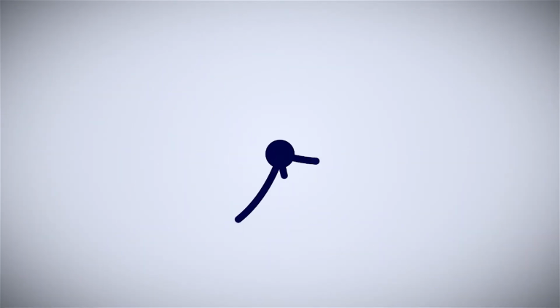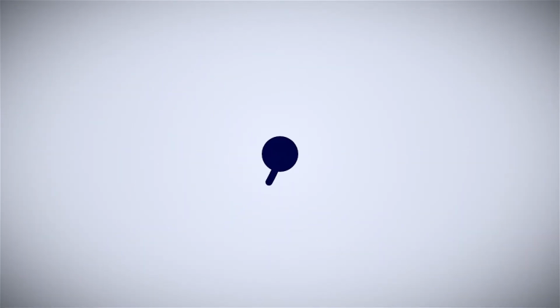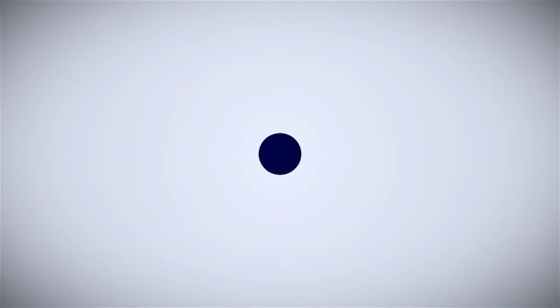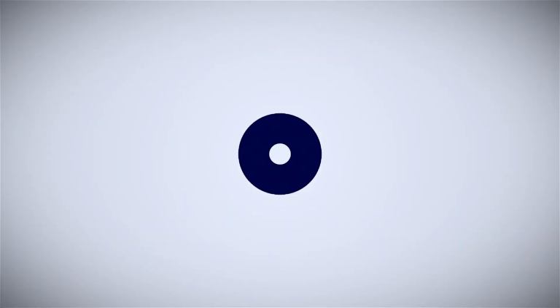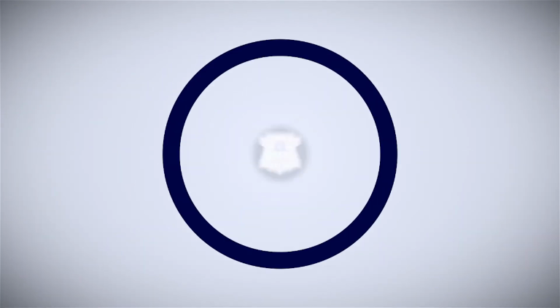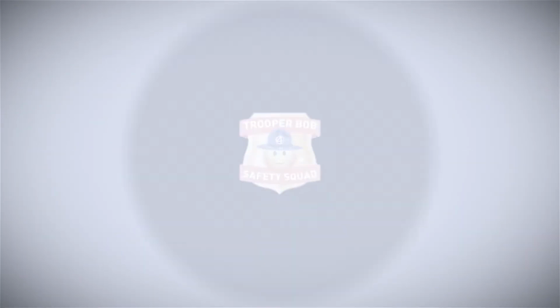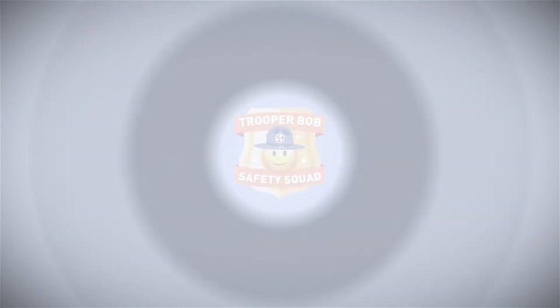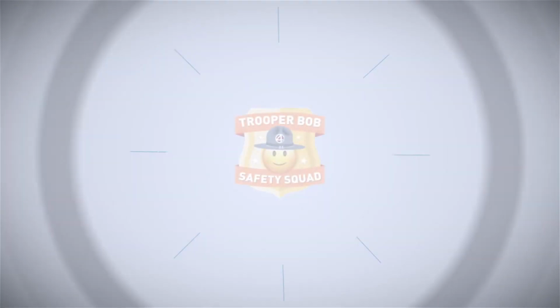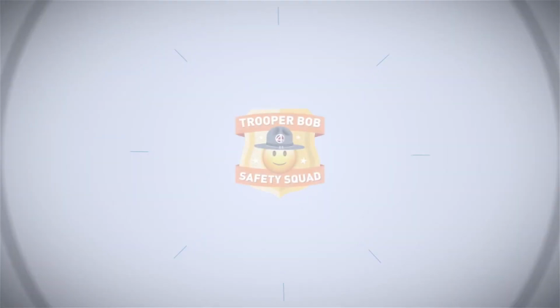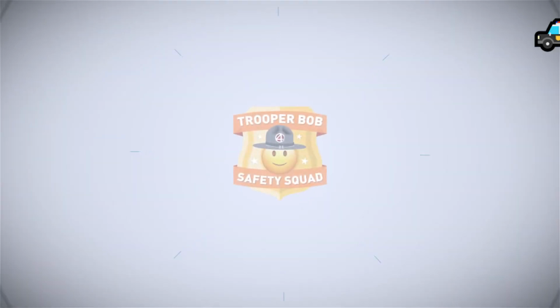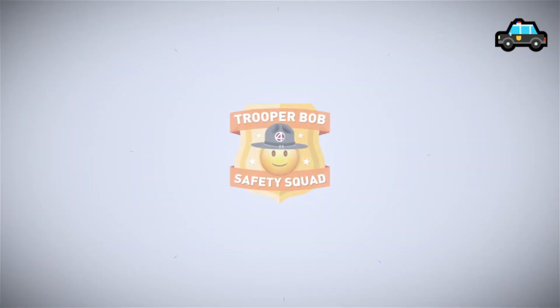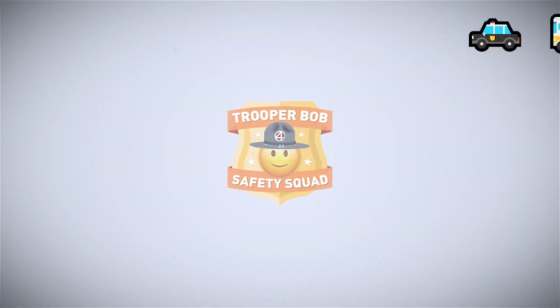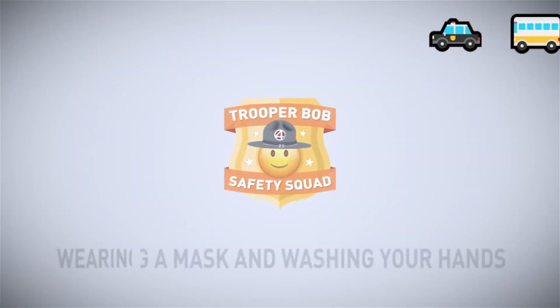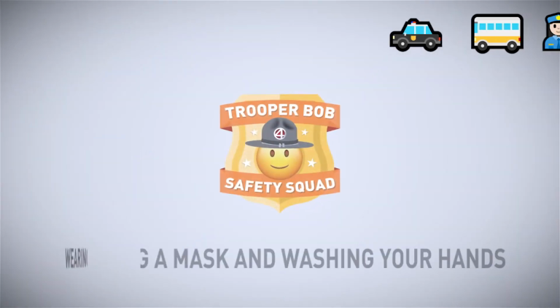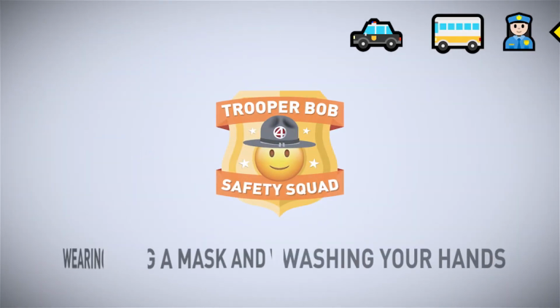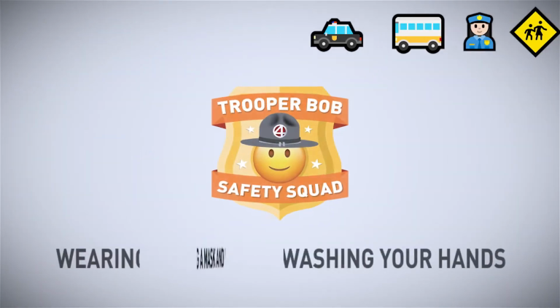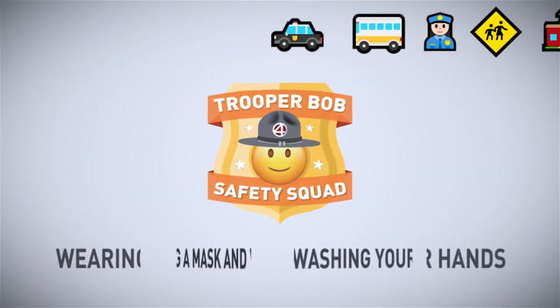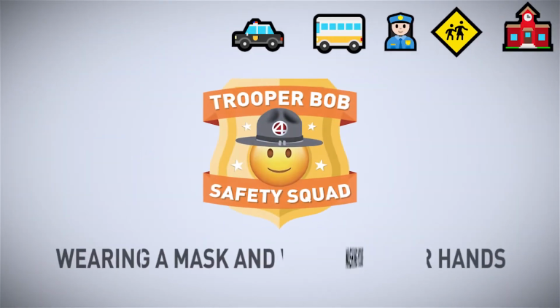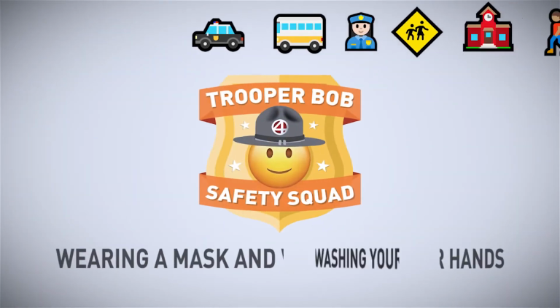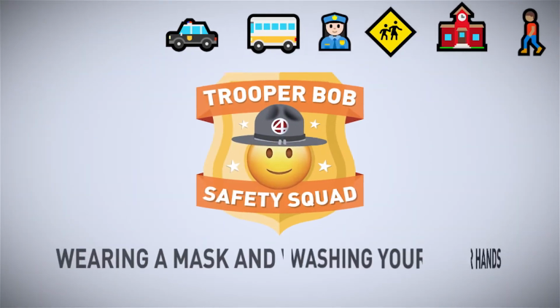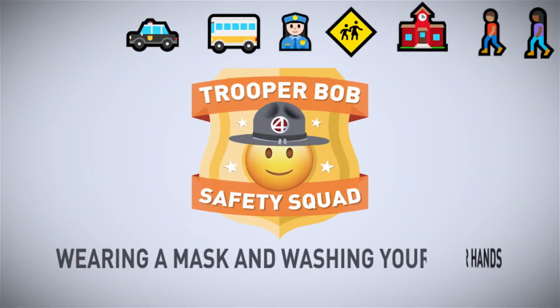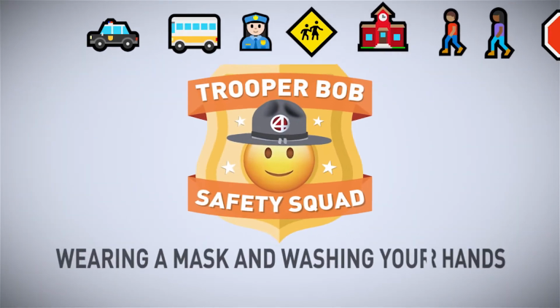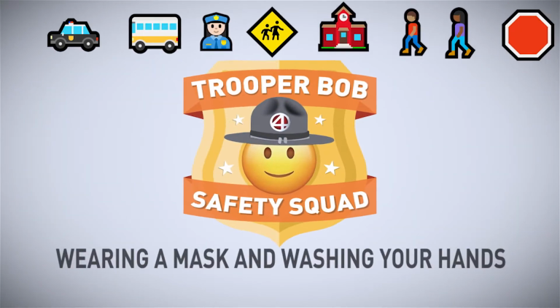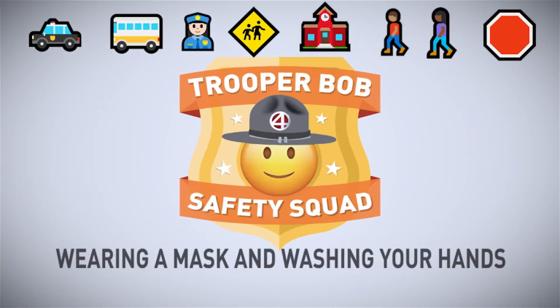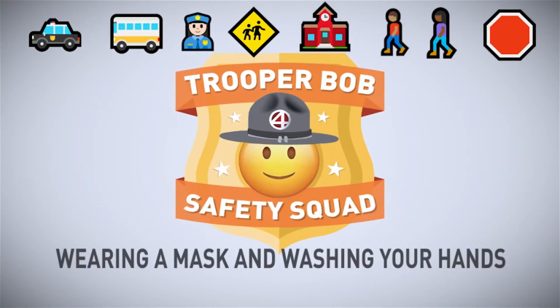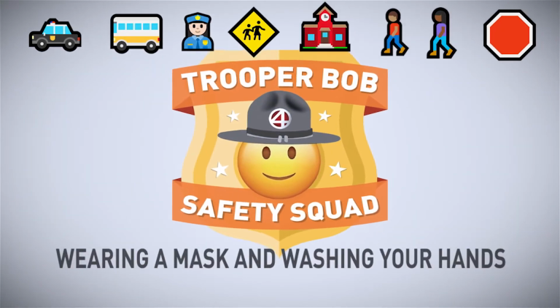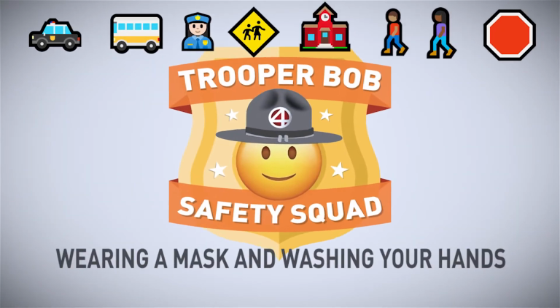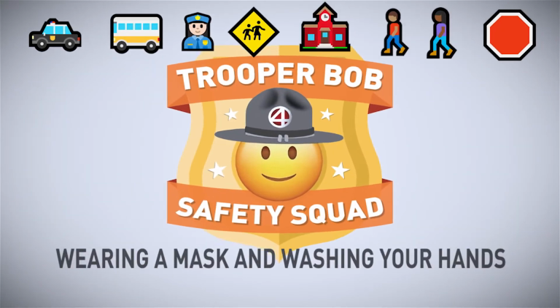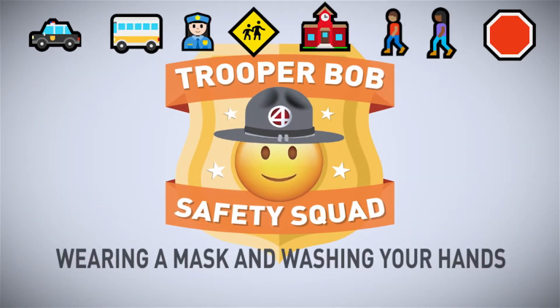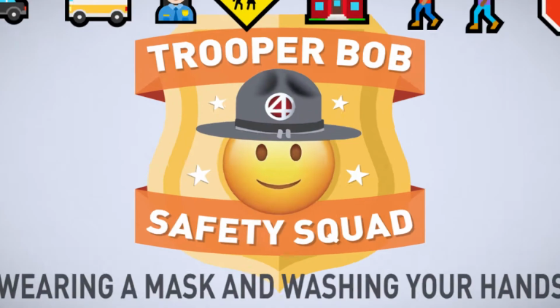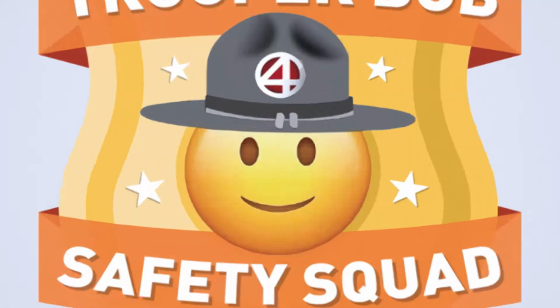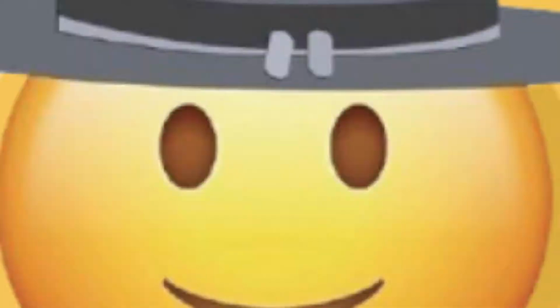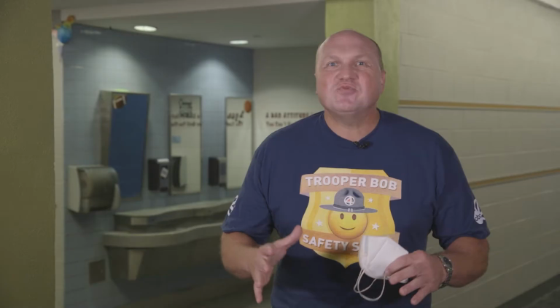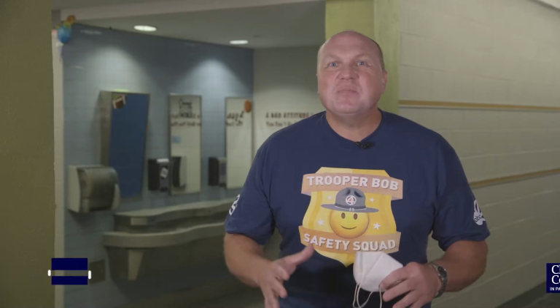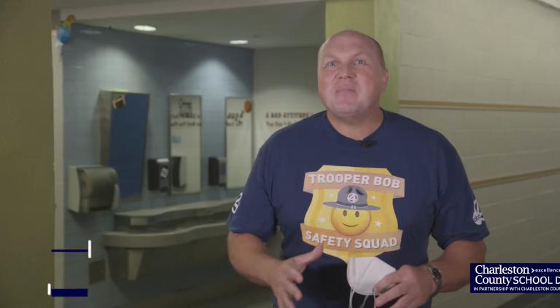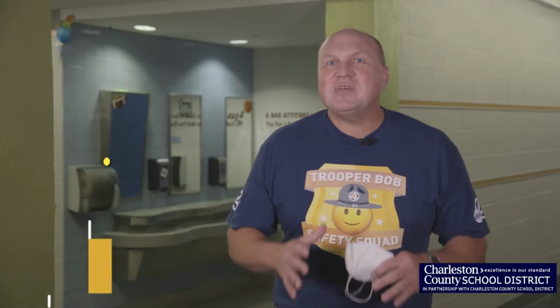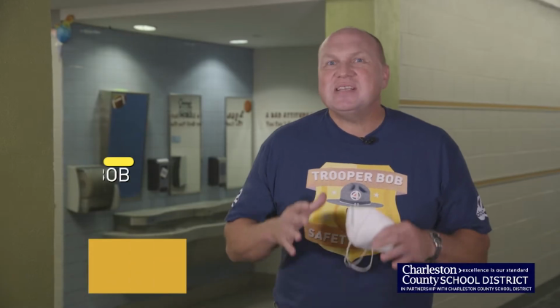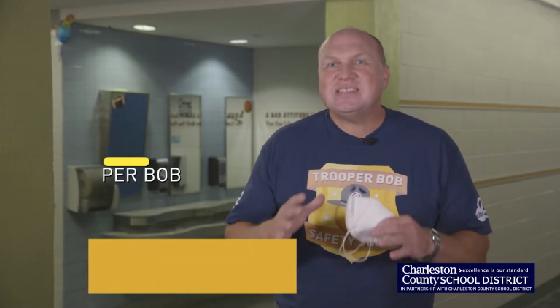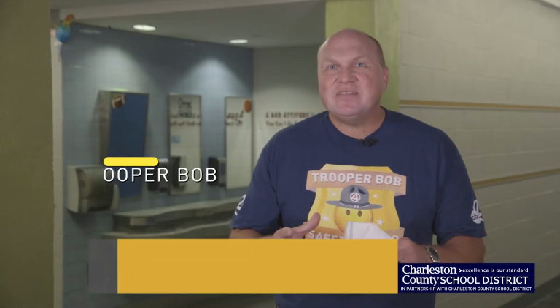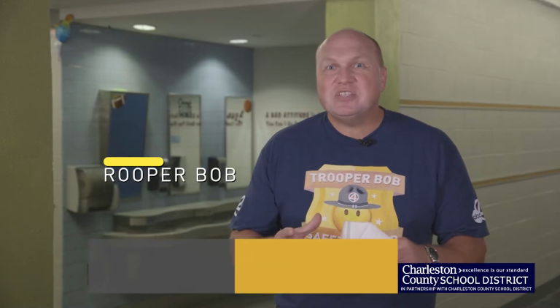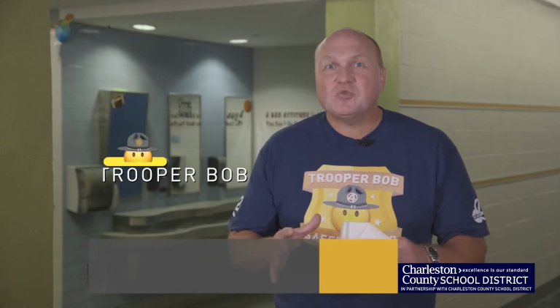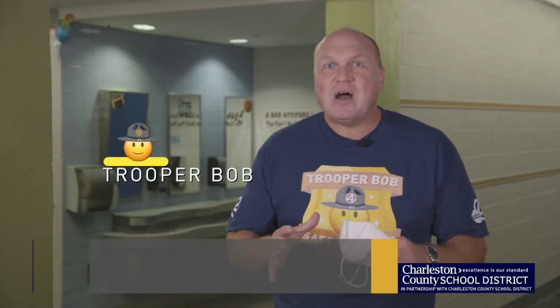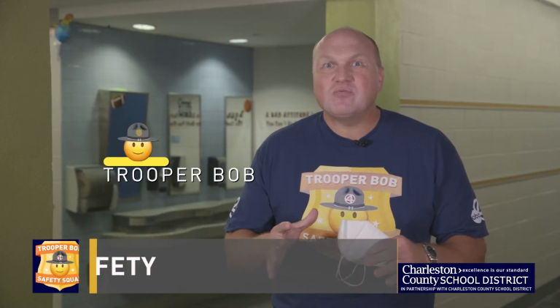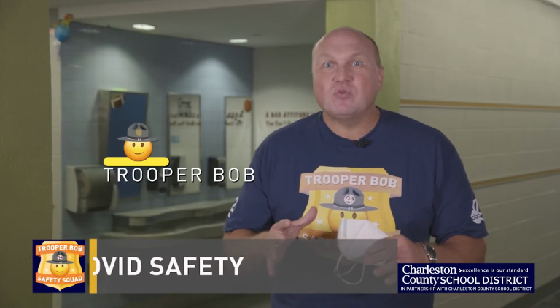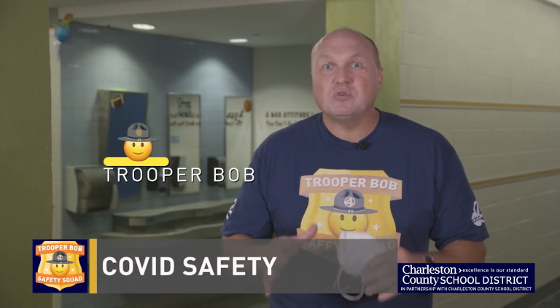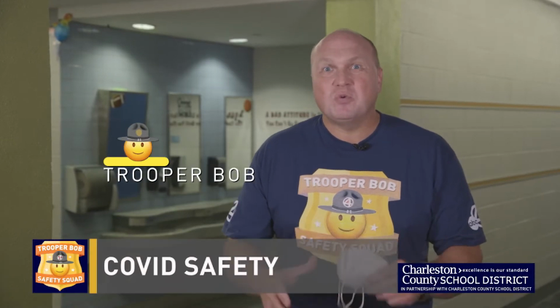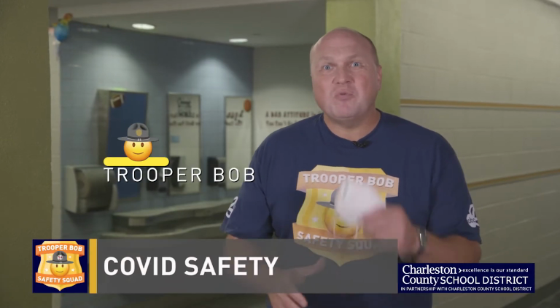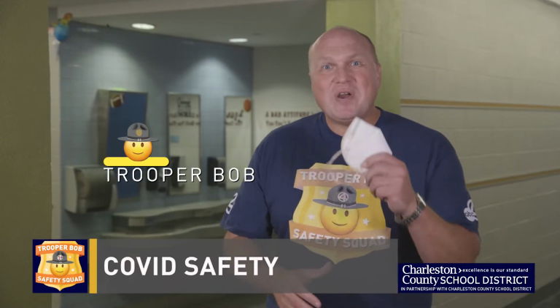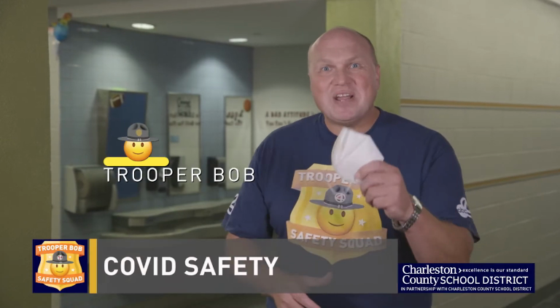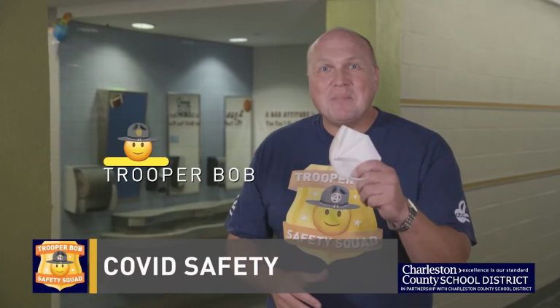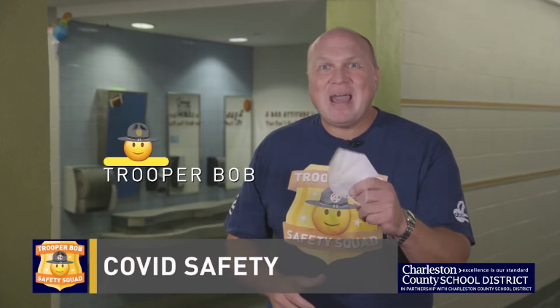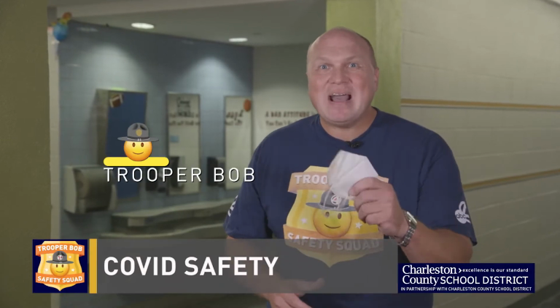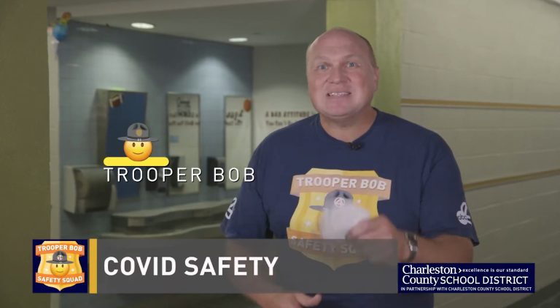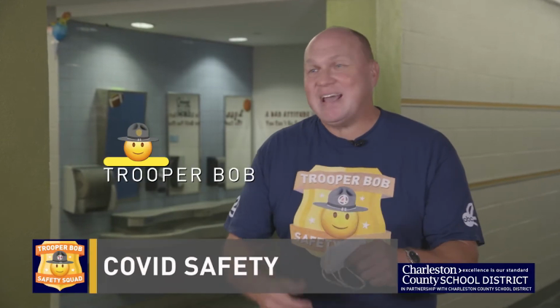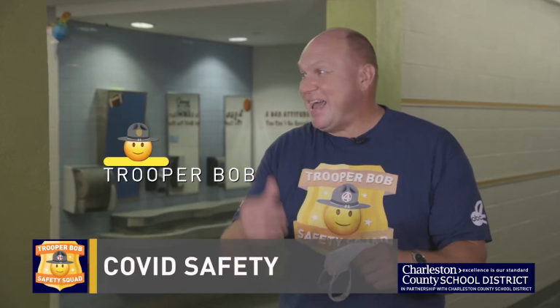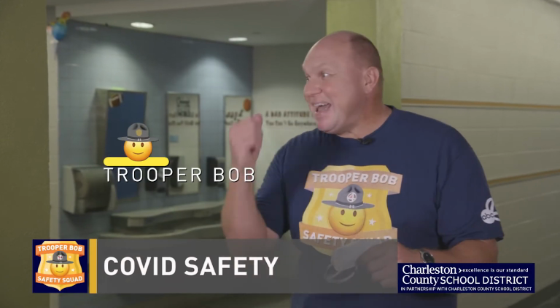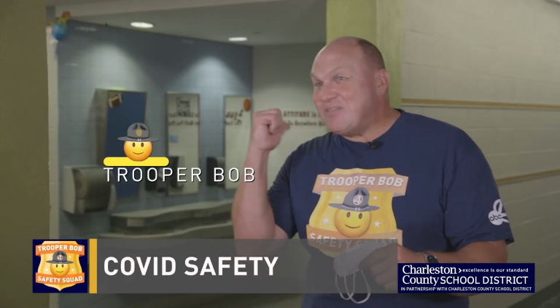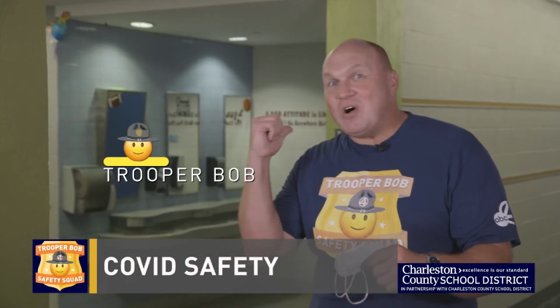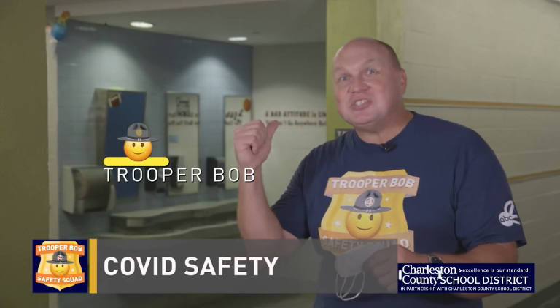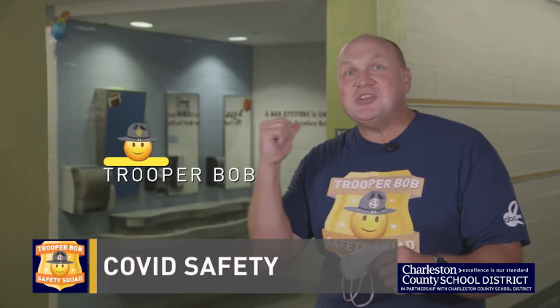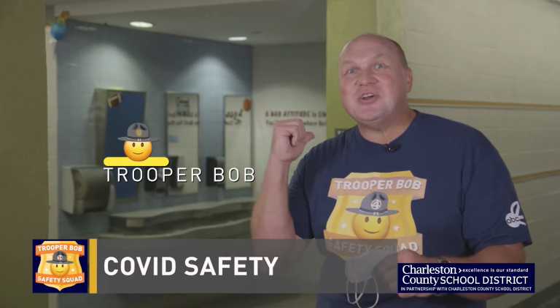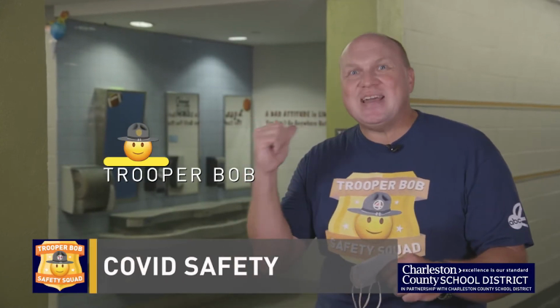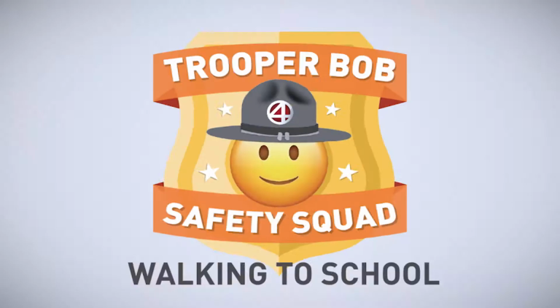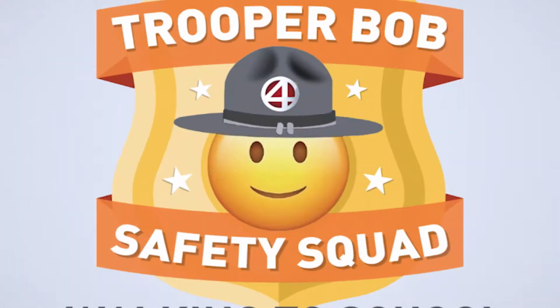Trooper Bob Safety Squad! Hey kids, remember these Safety Squad rules when wearing a mask and washing your hands.